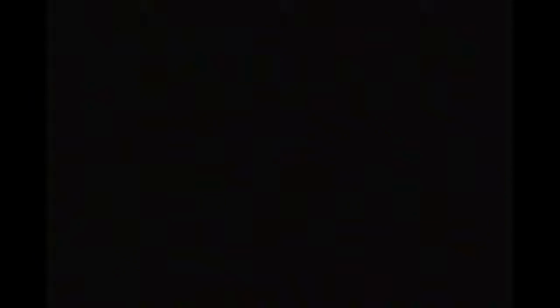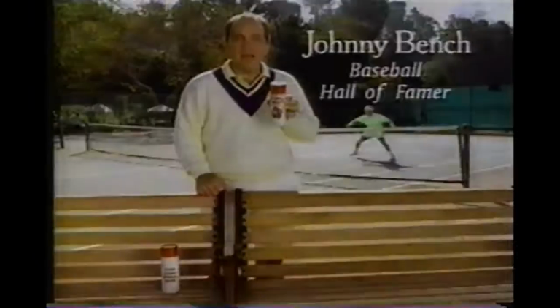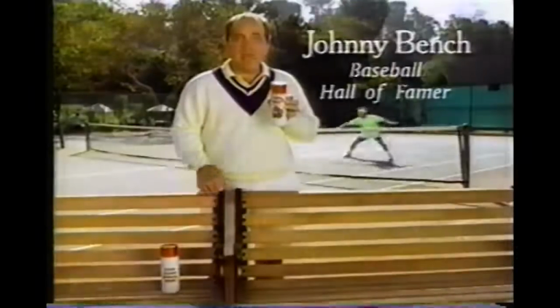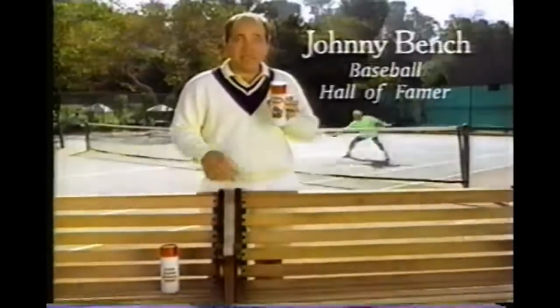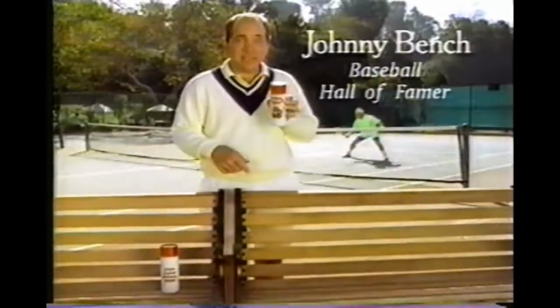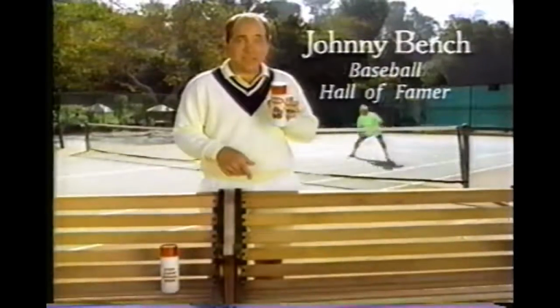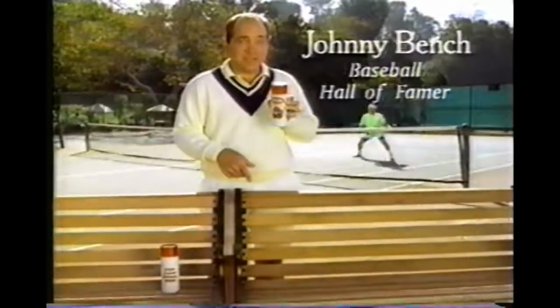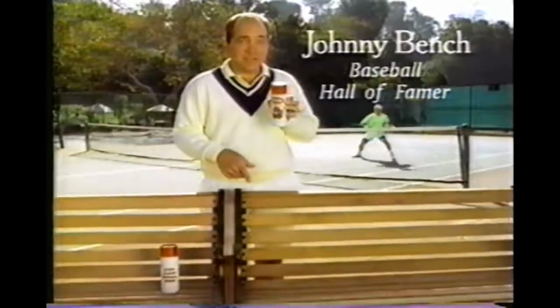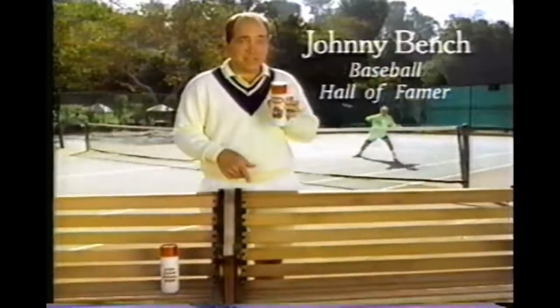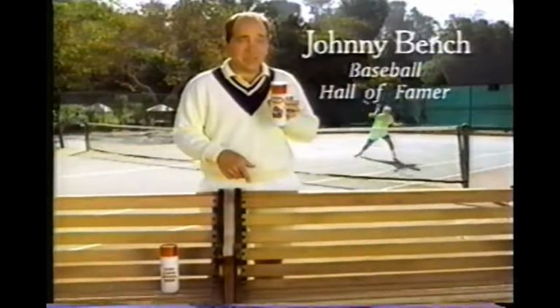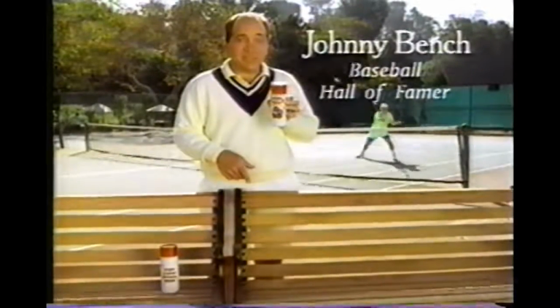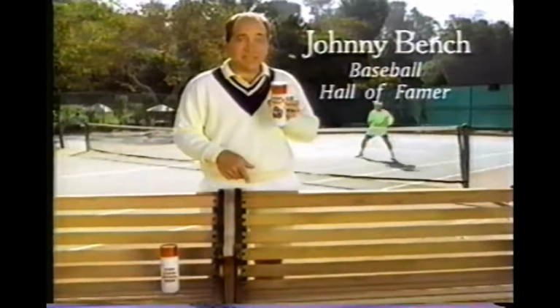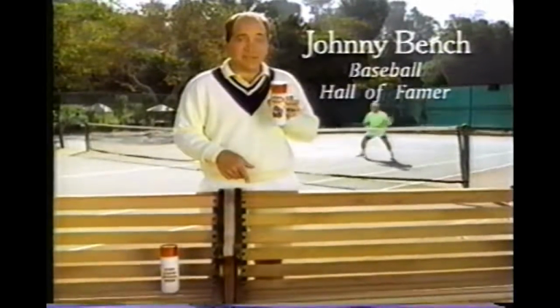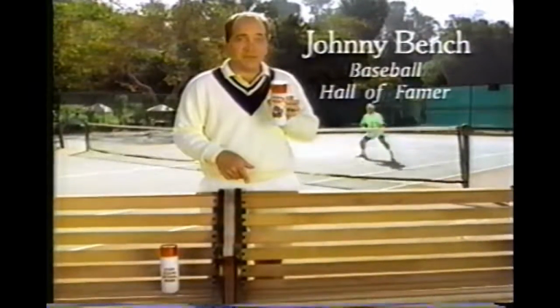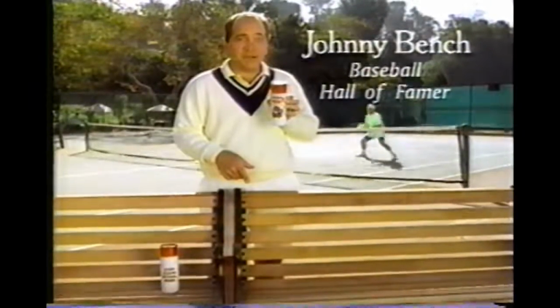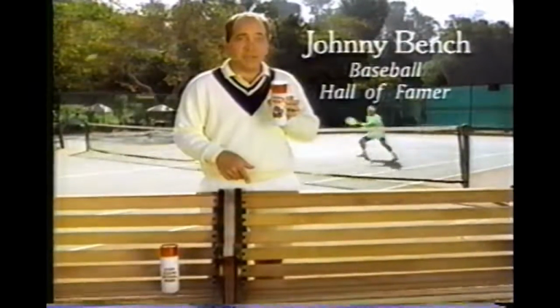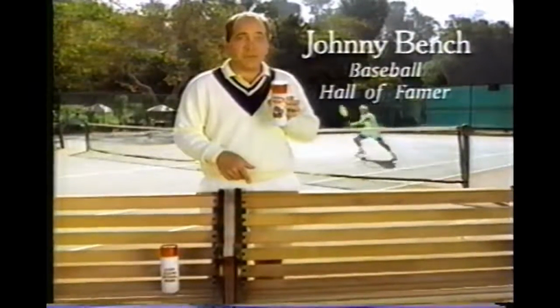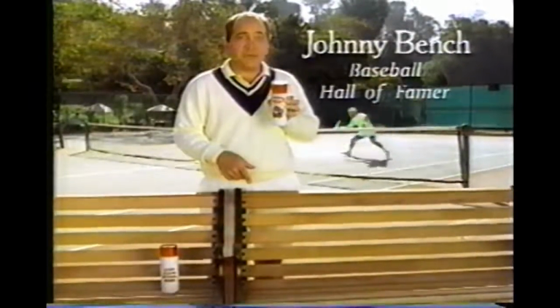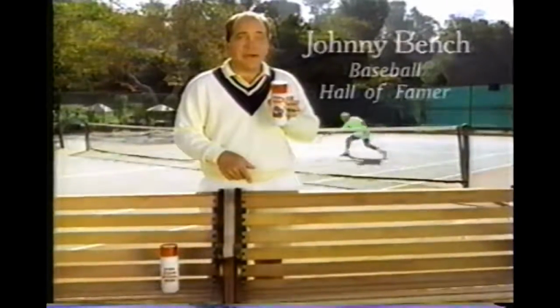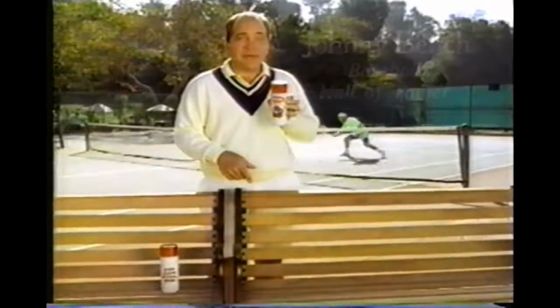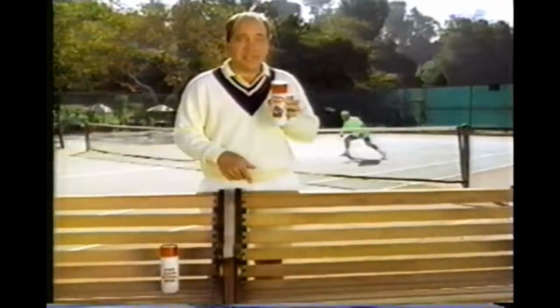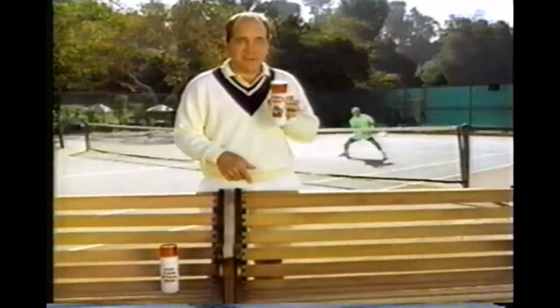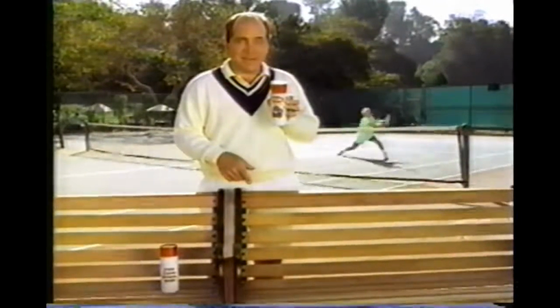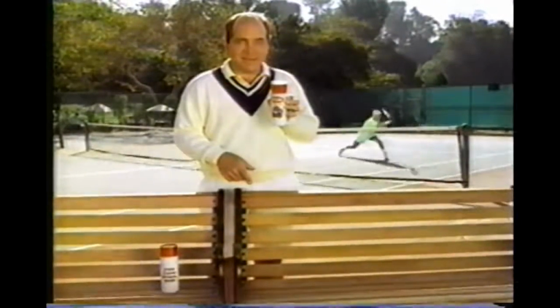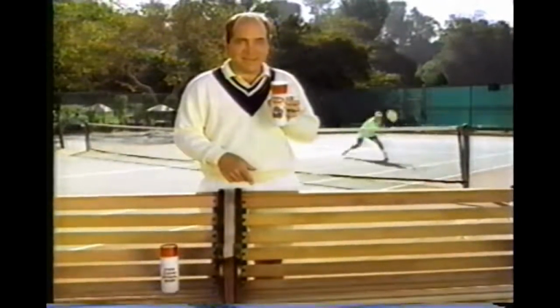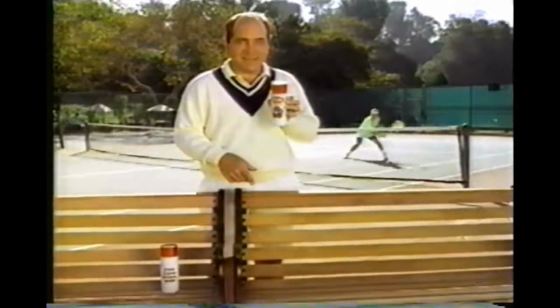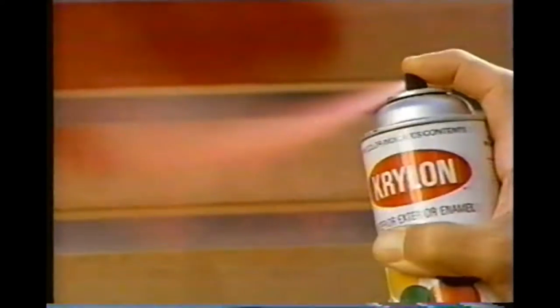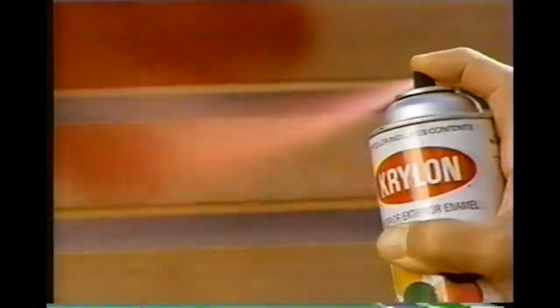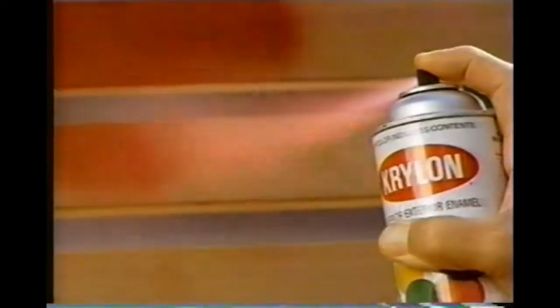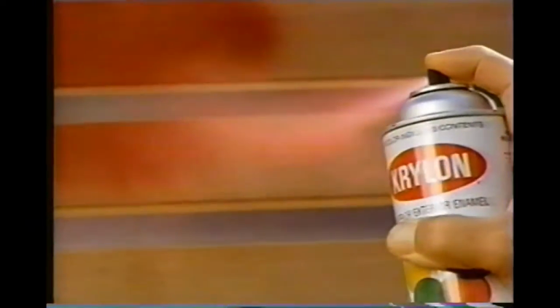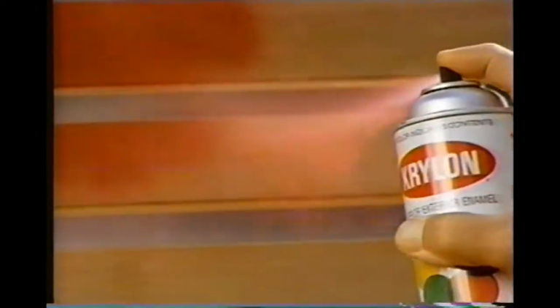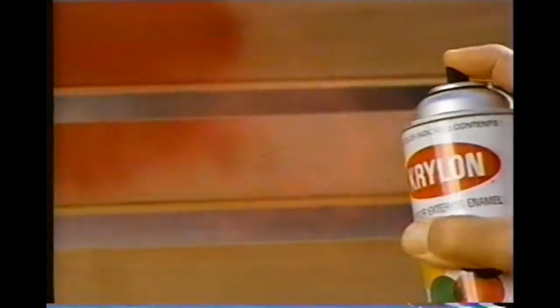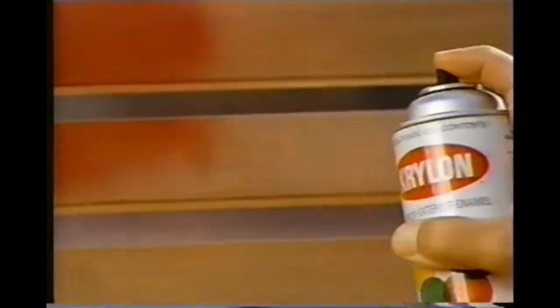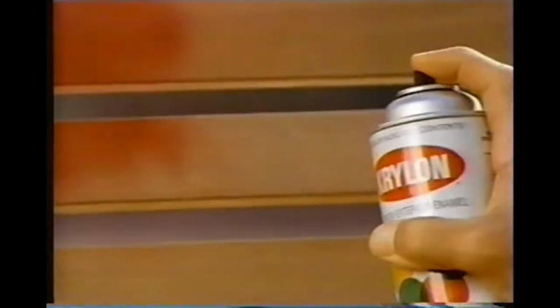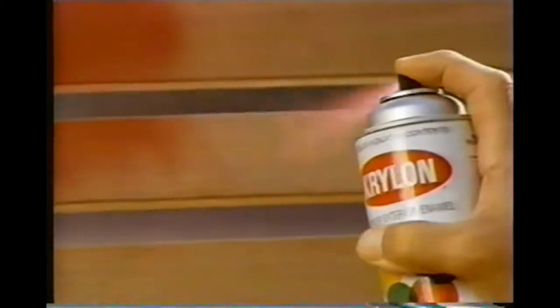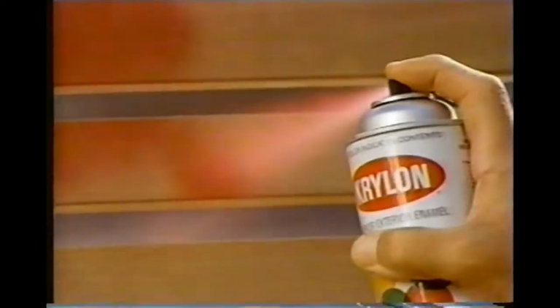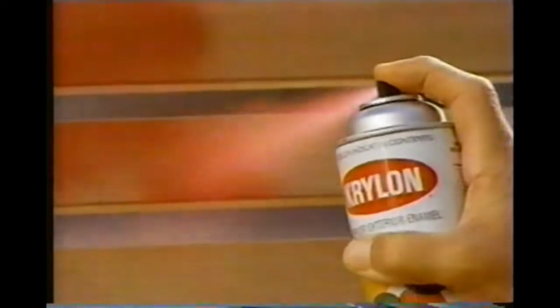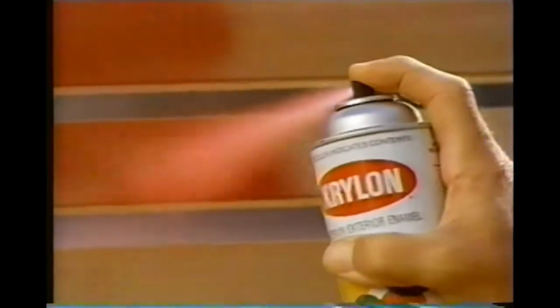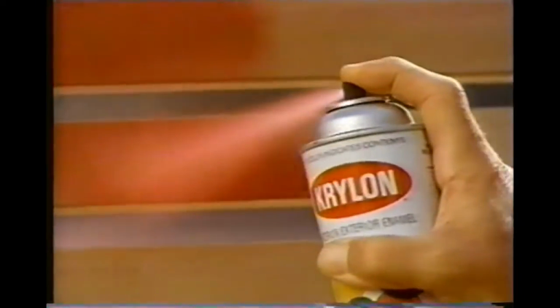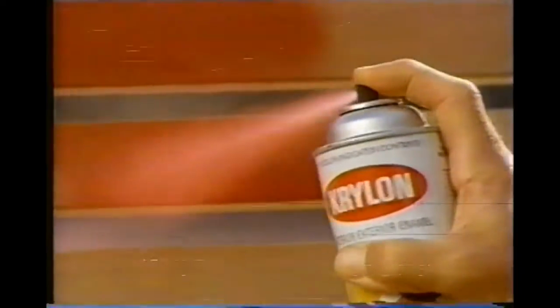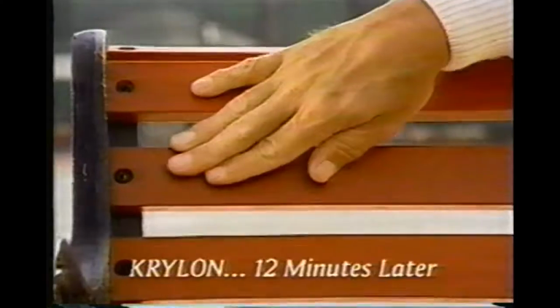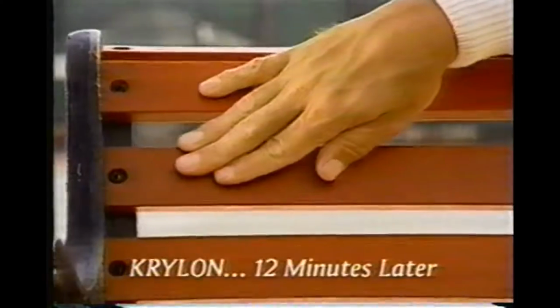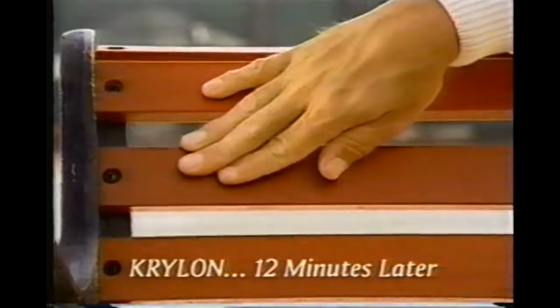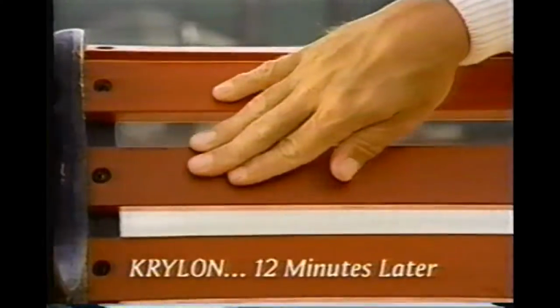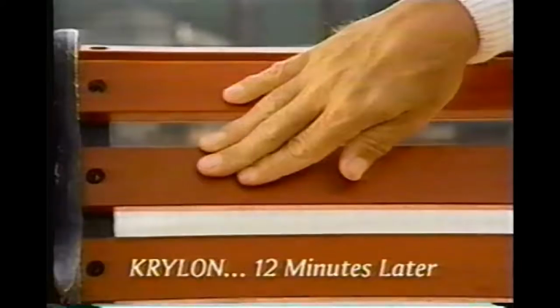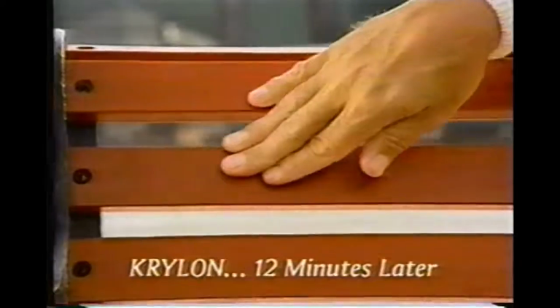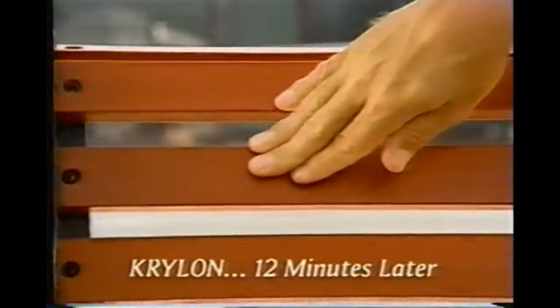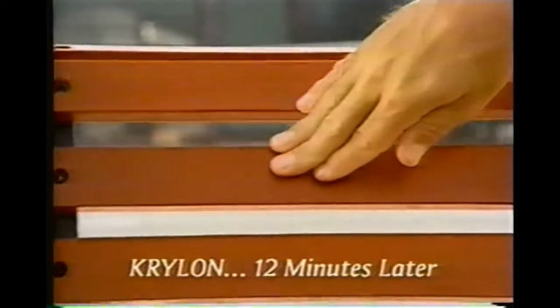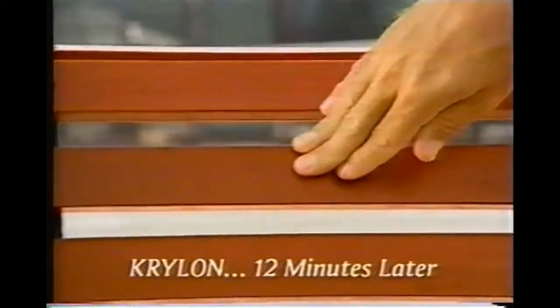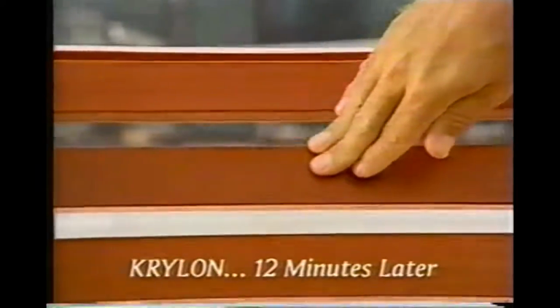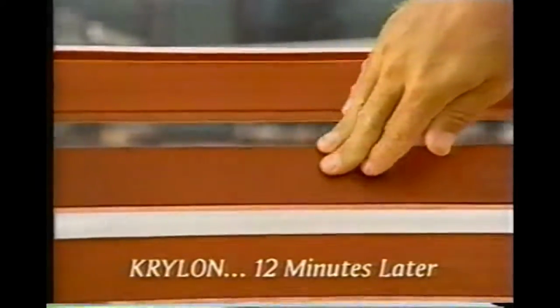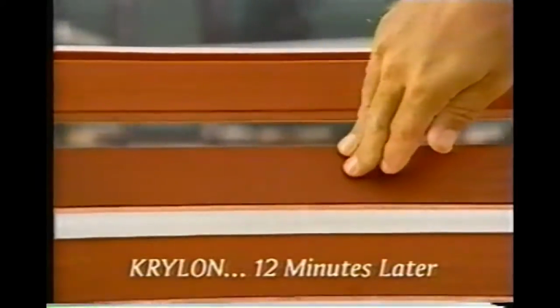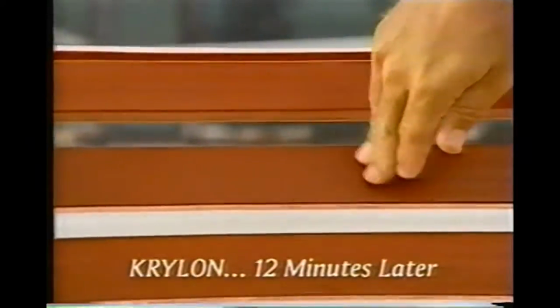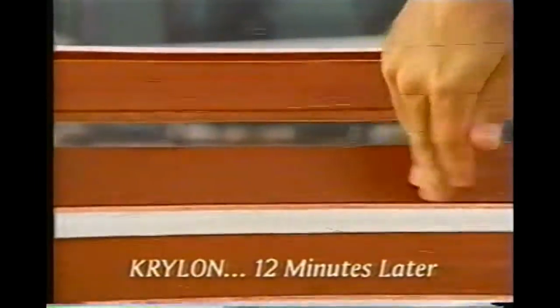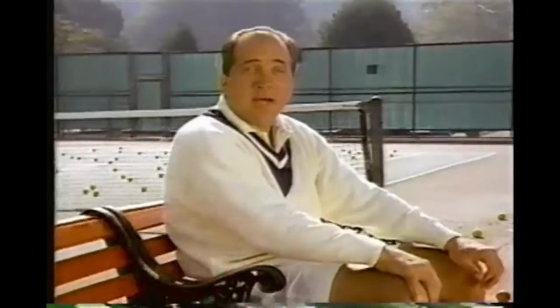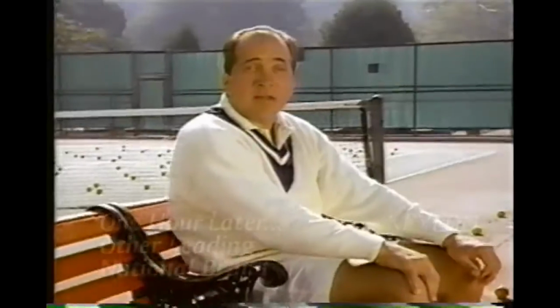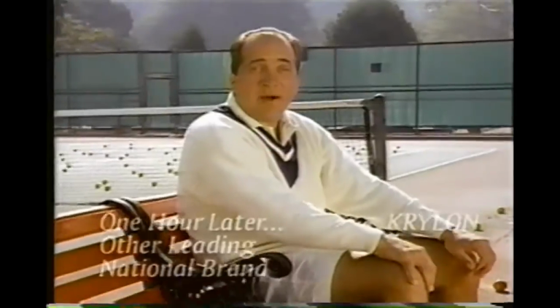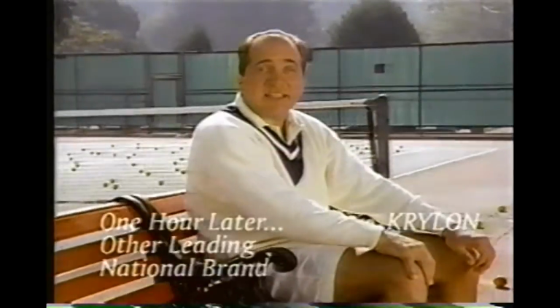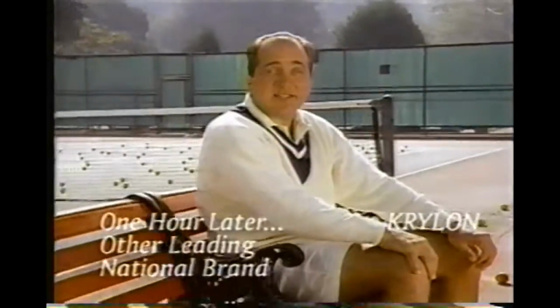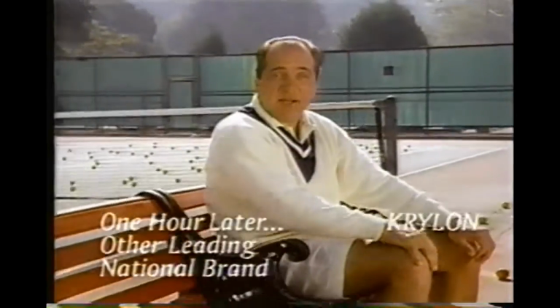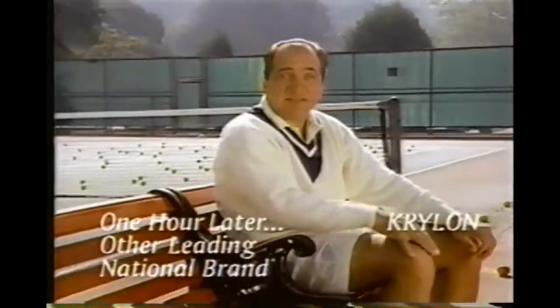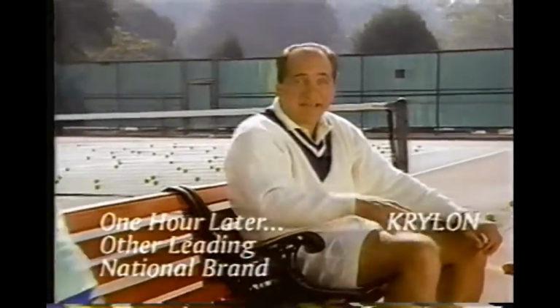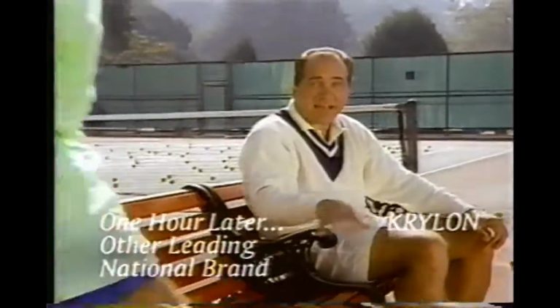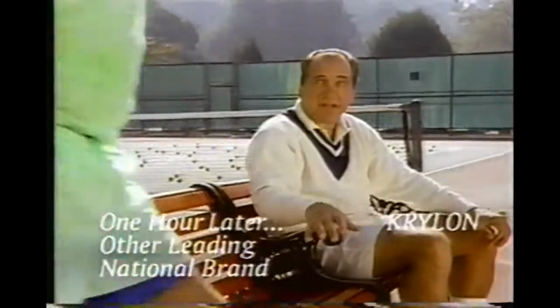This bench gets a professional finish with Krylon spray paint. No runs, no drips, no air. Dries to the touch in minutes. The other brand's still tacky.